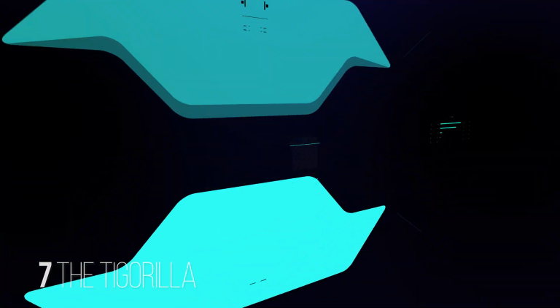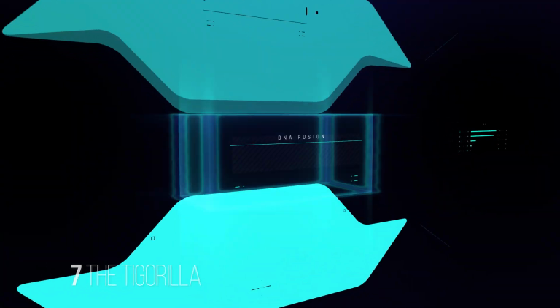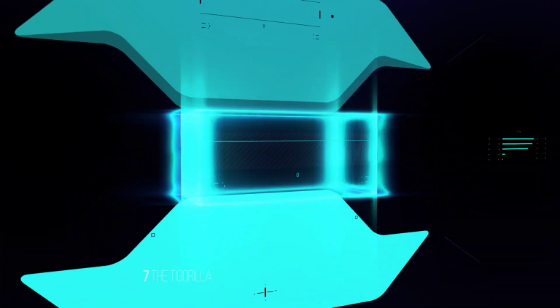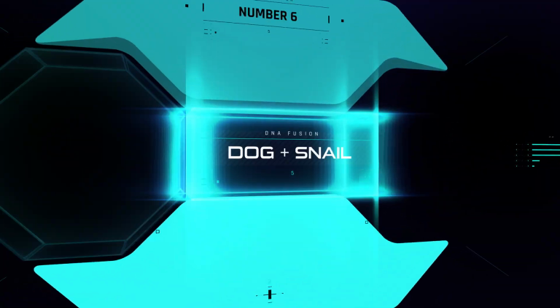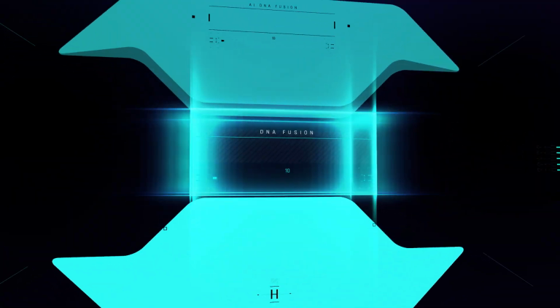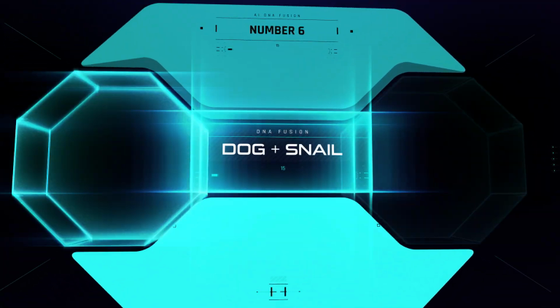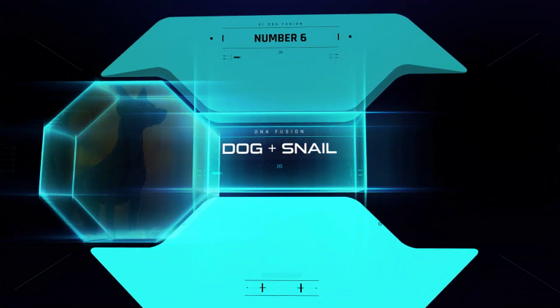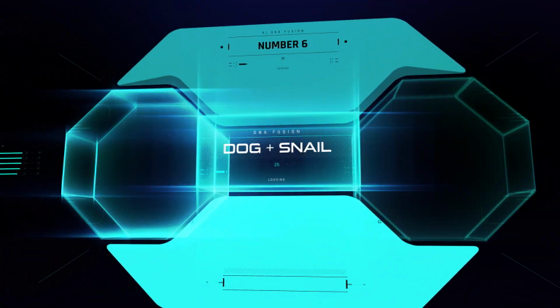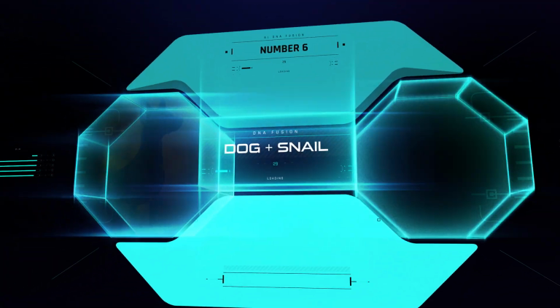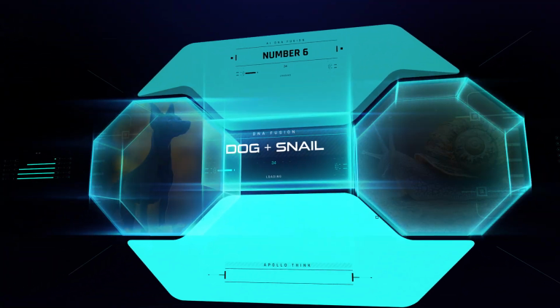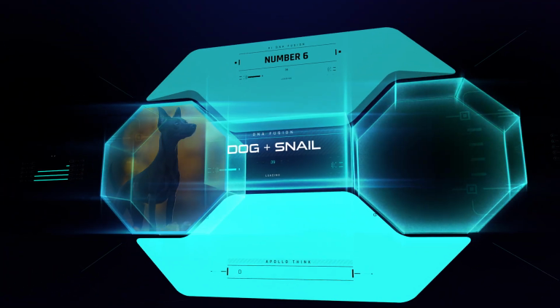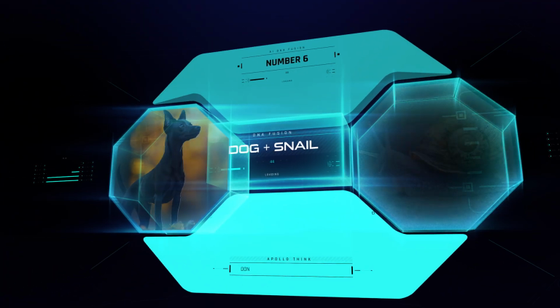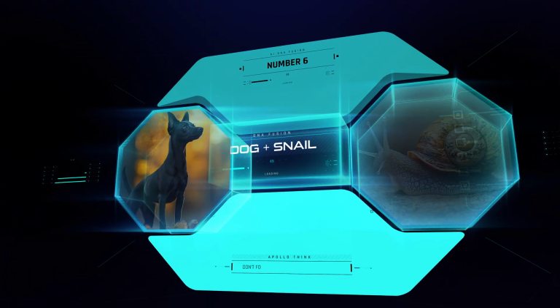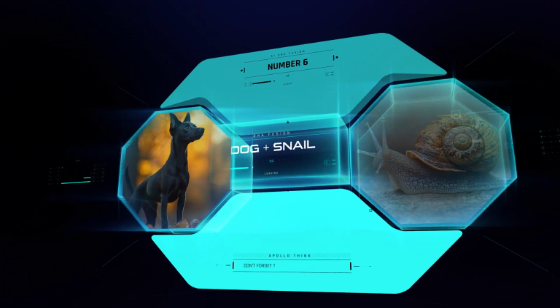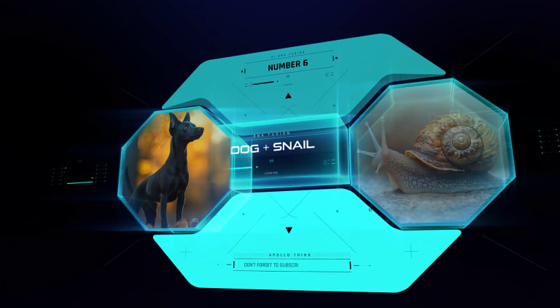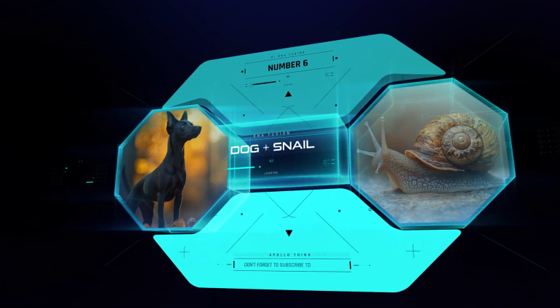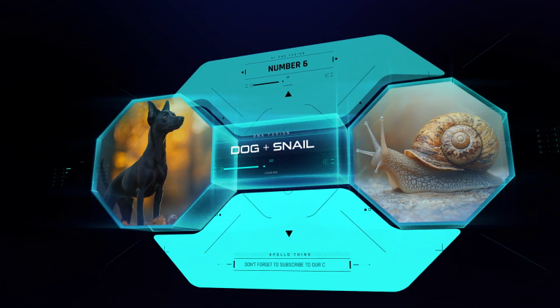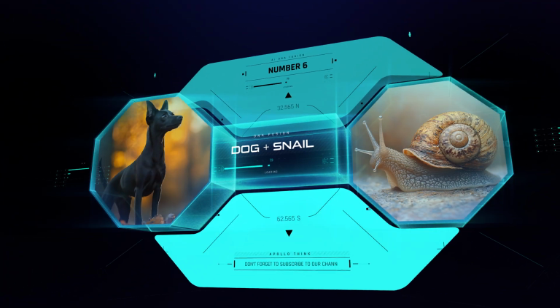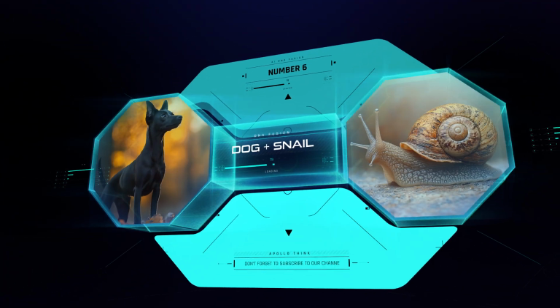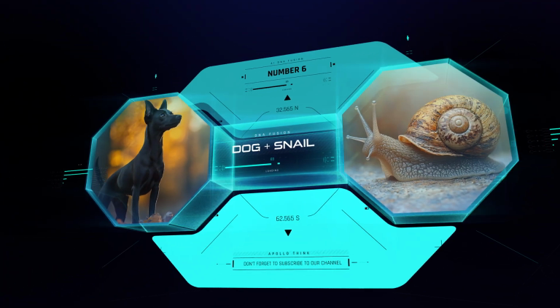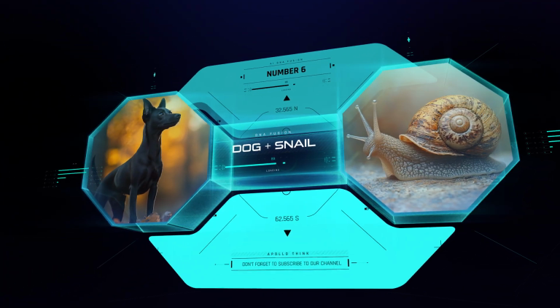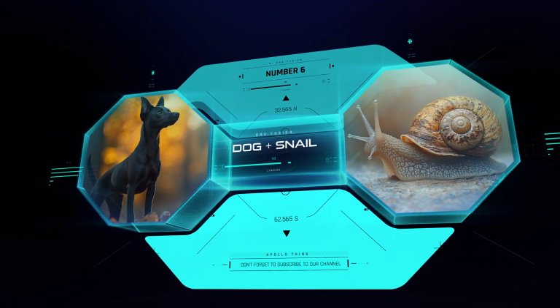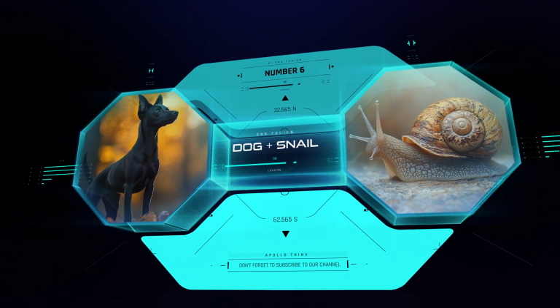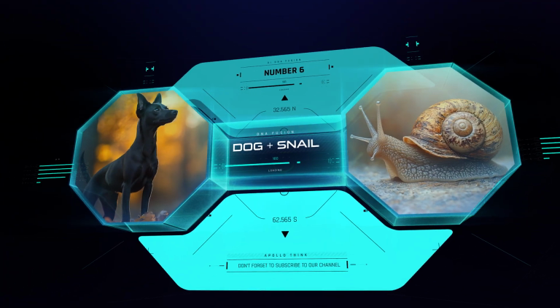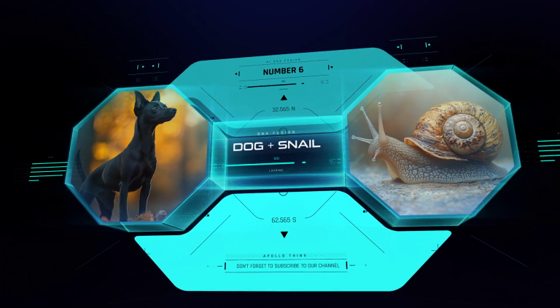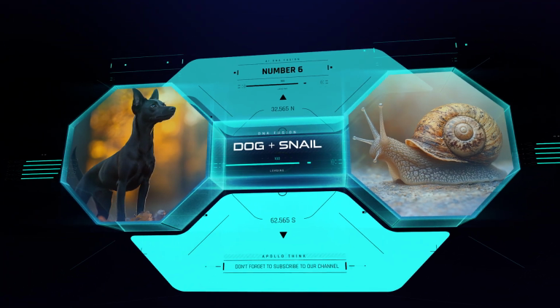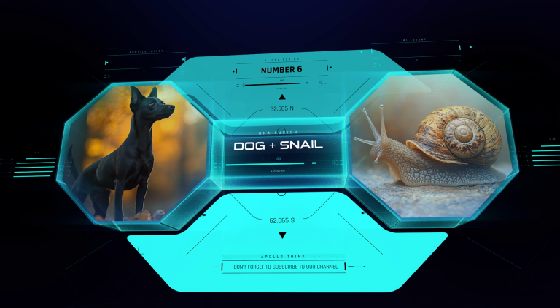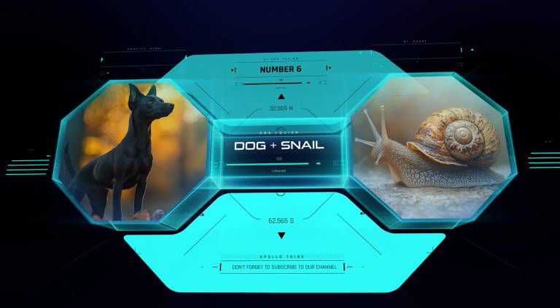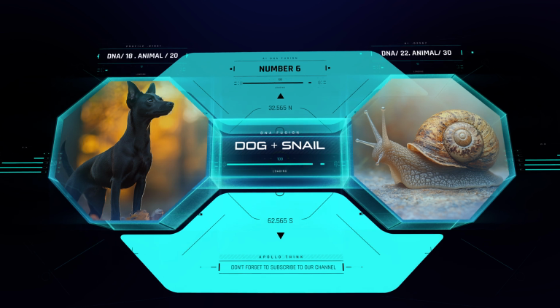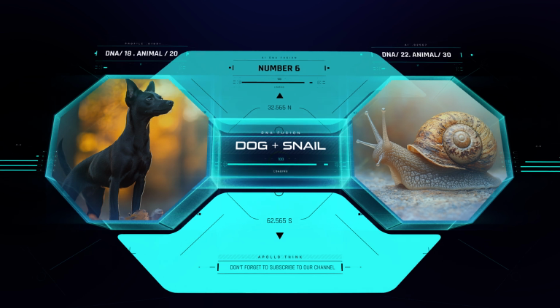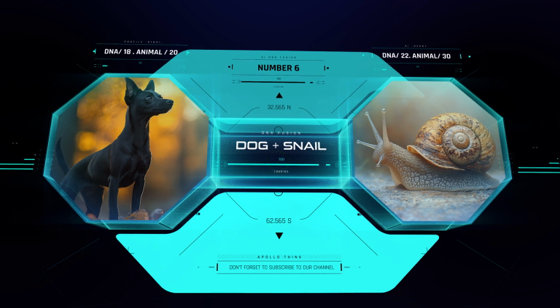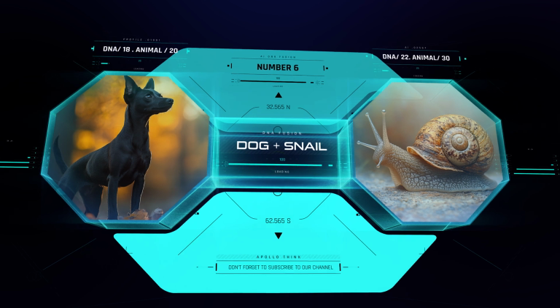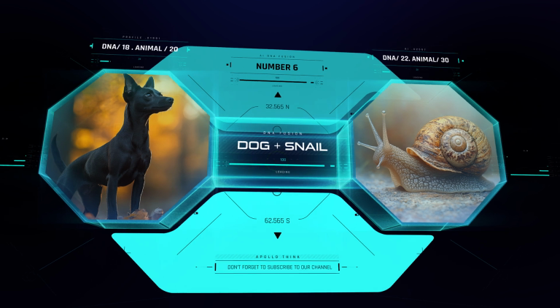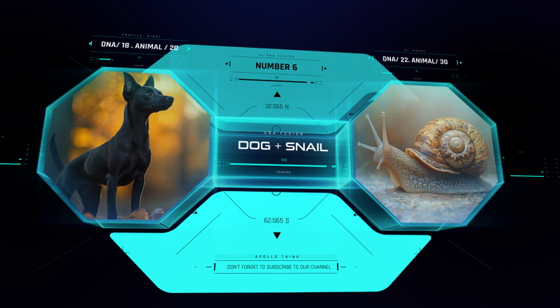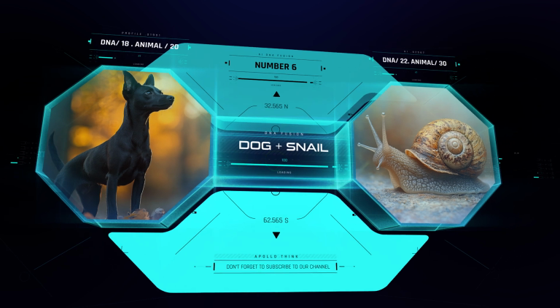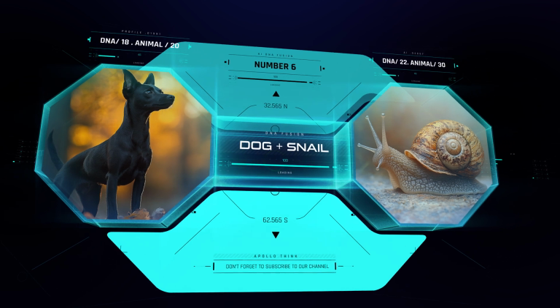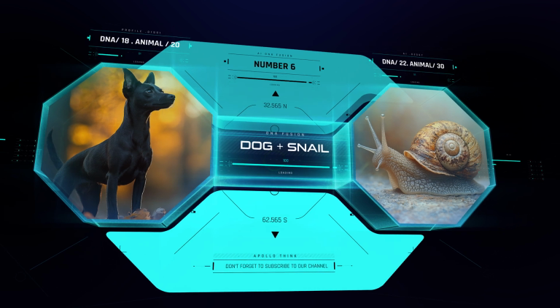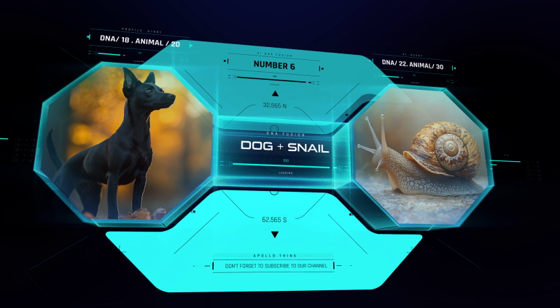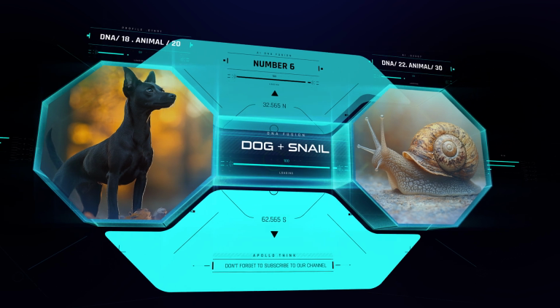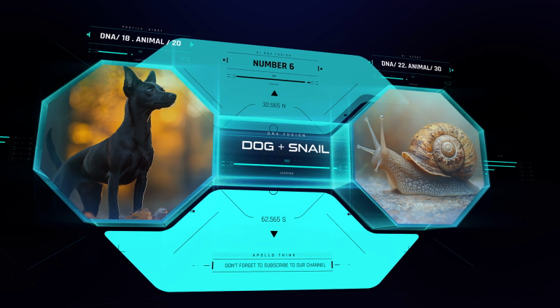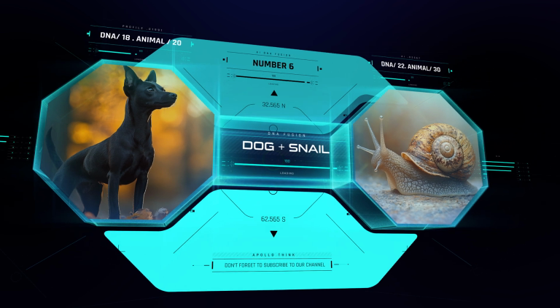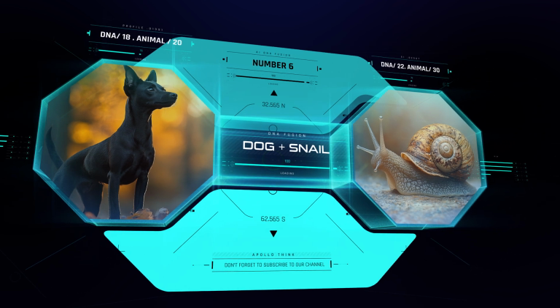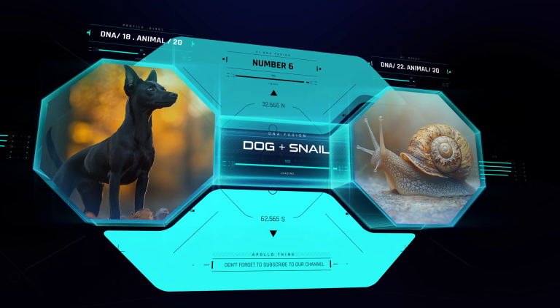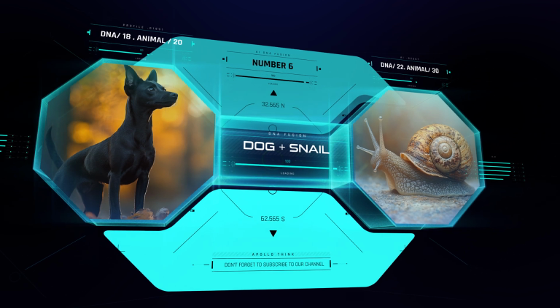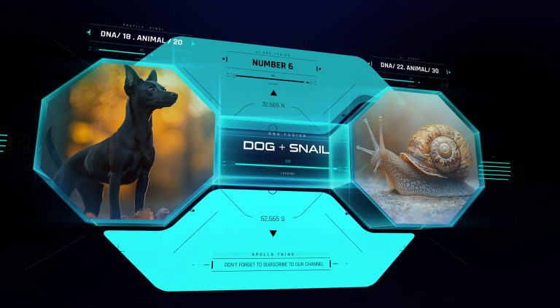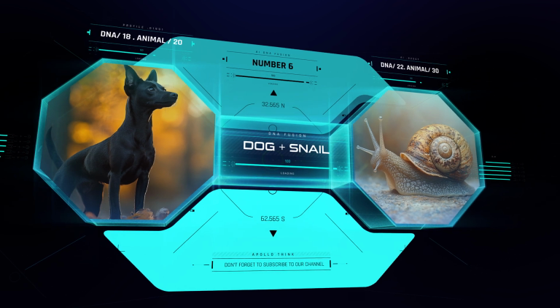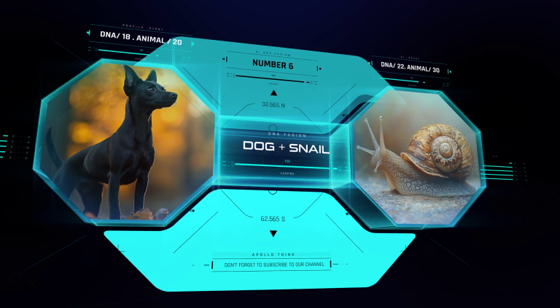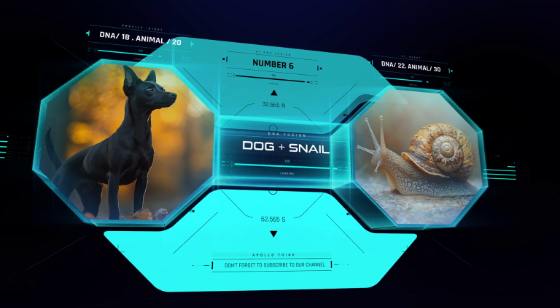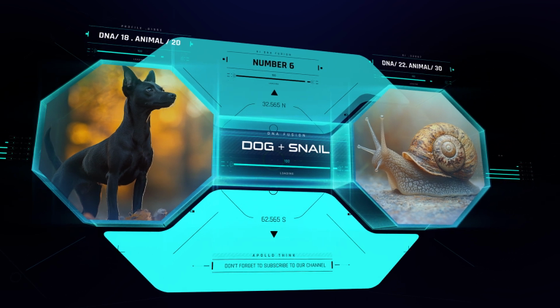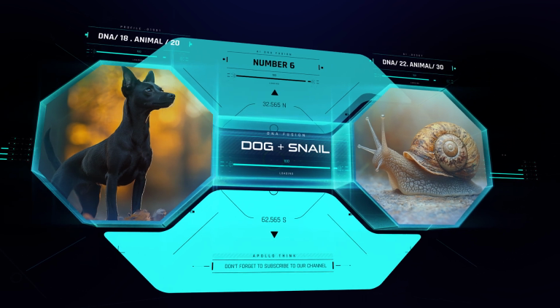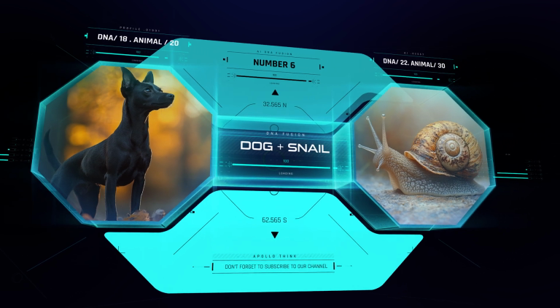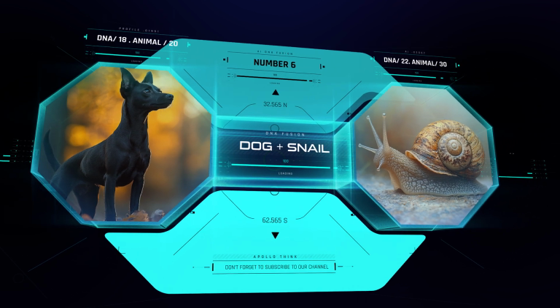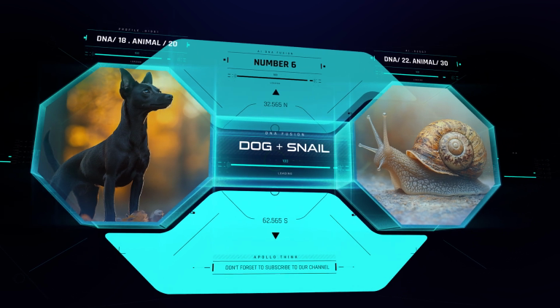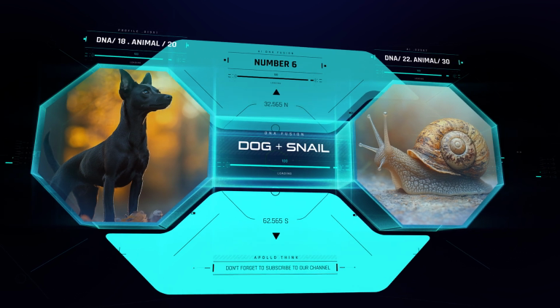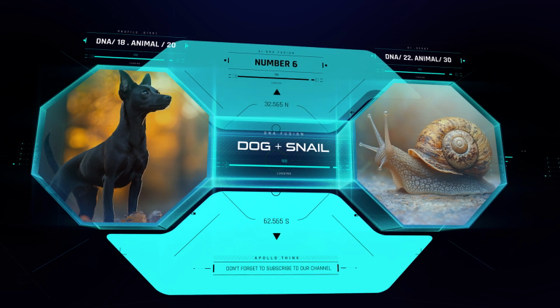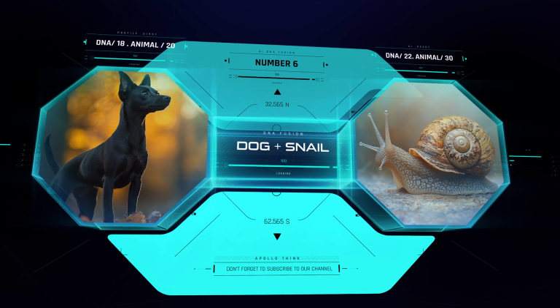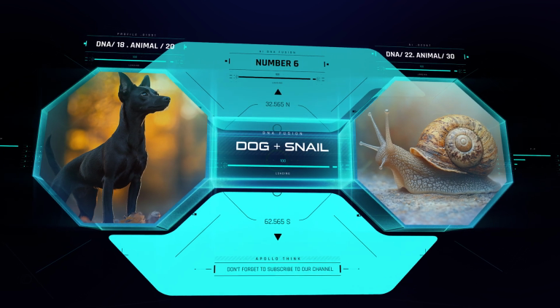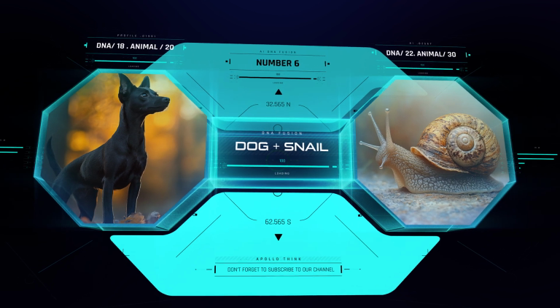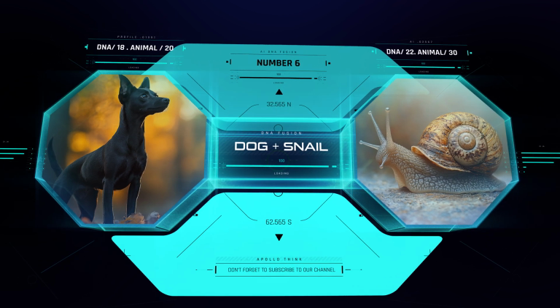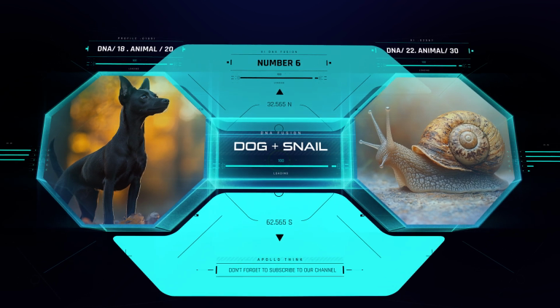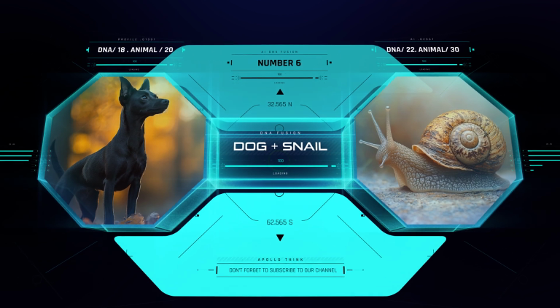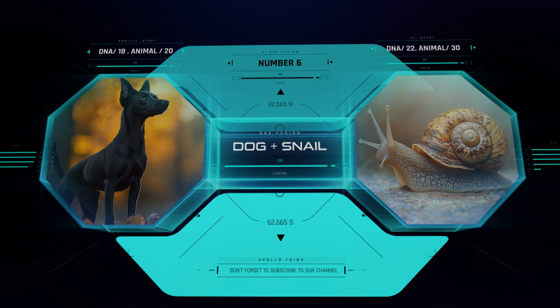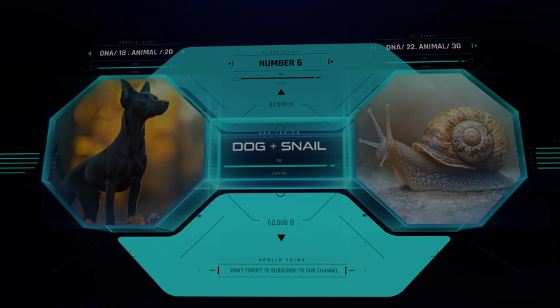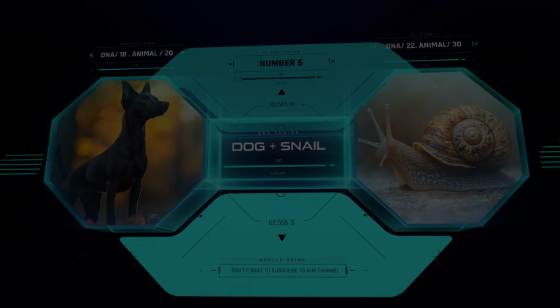Next, number 6: a dog and a snail. It's a snail that walks on four legs like a dog — strange but surprisingly cool.